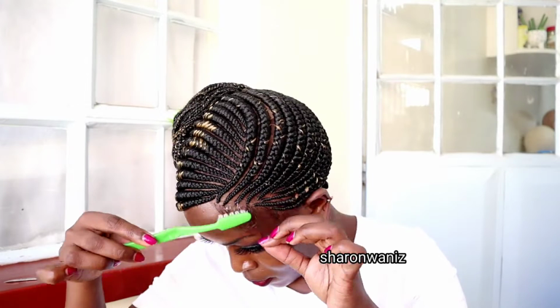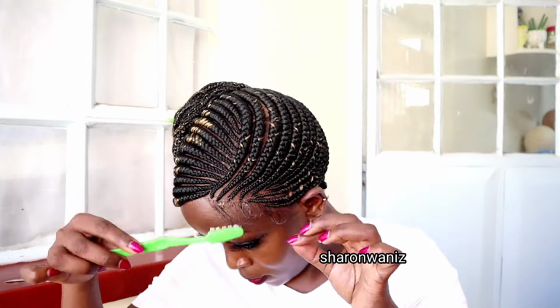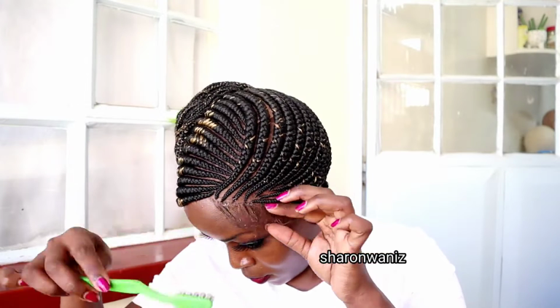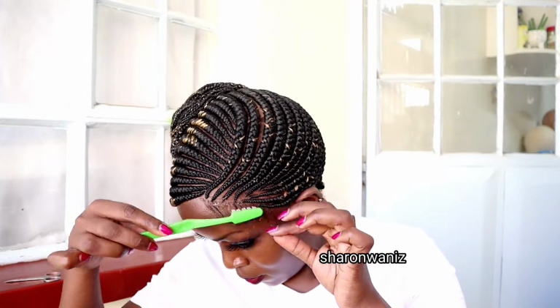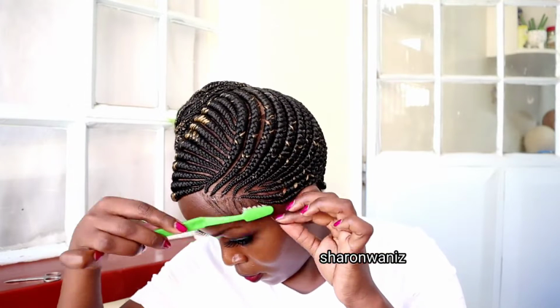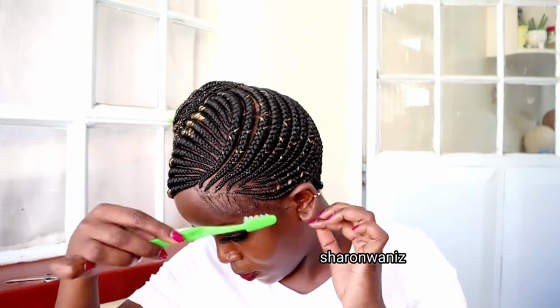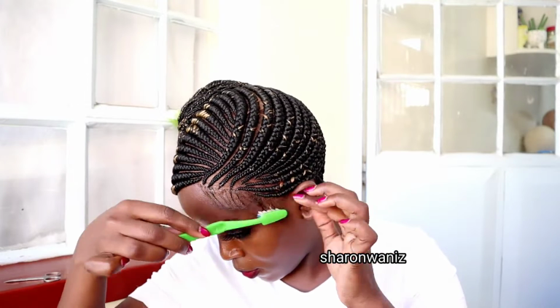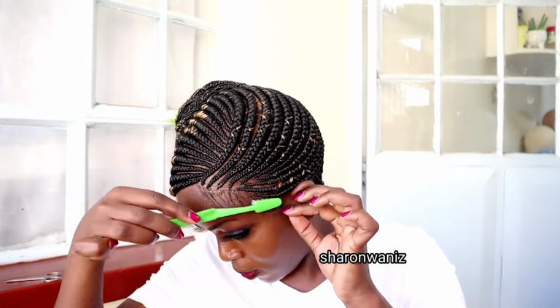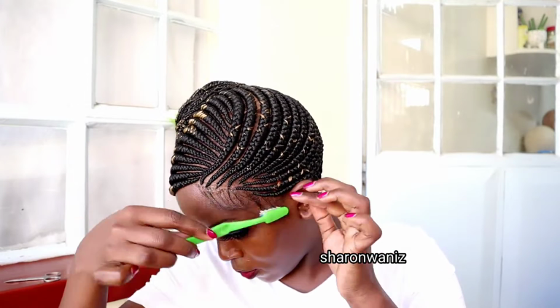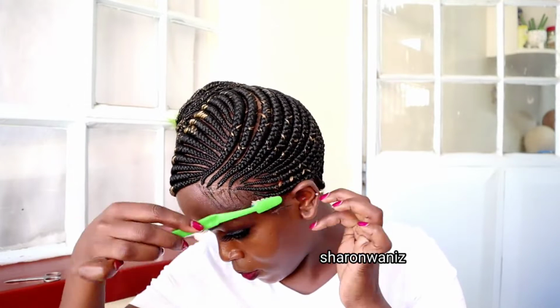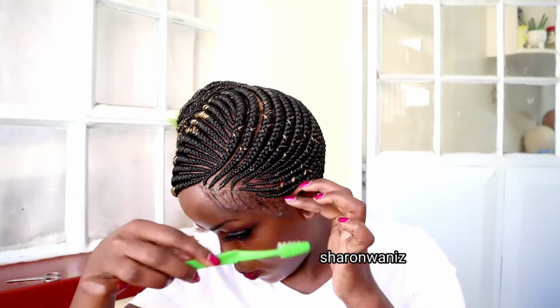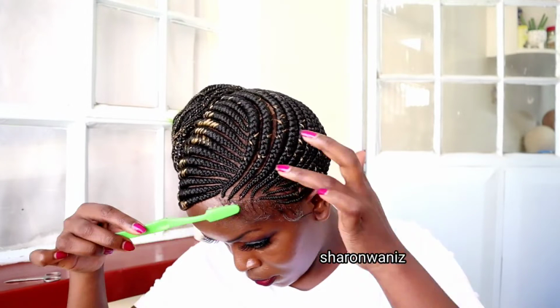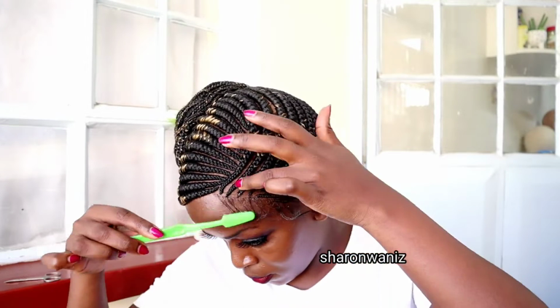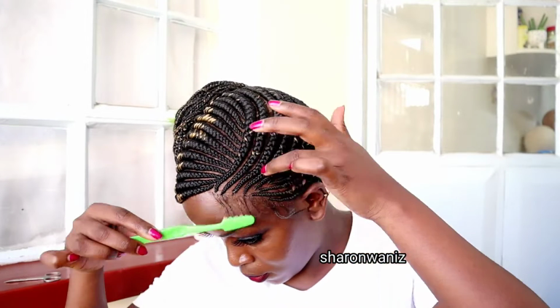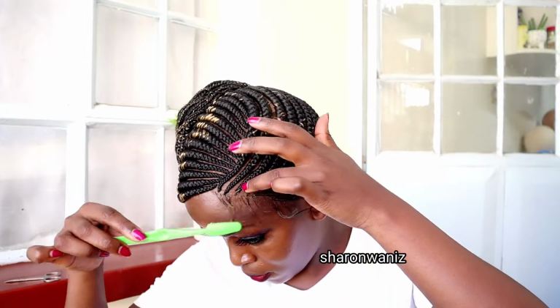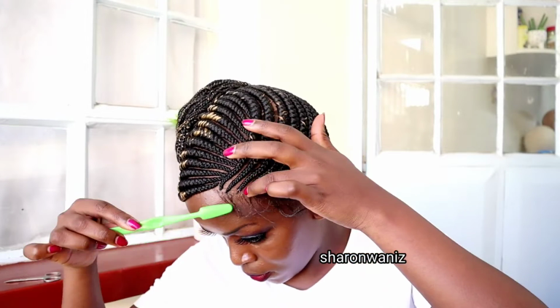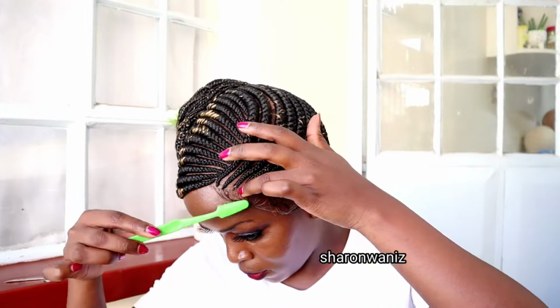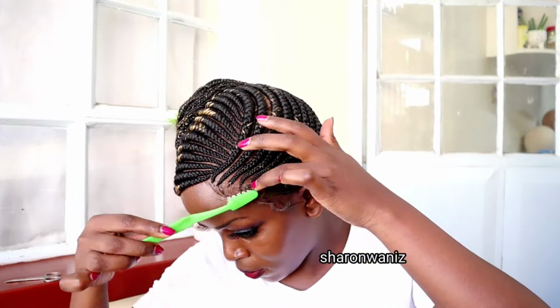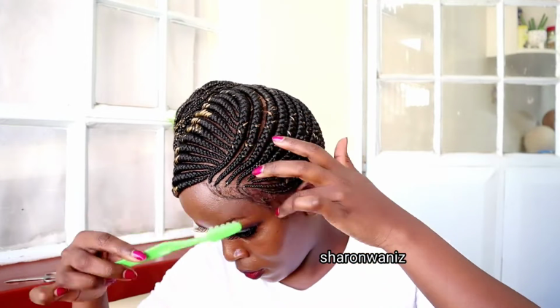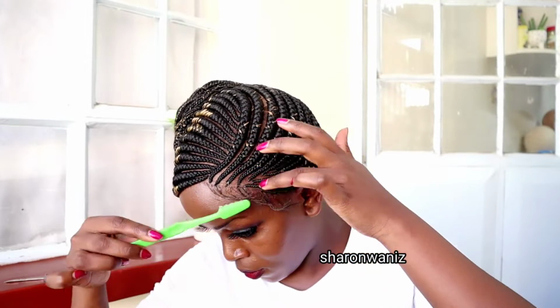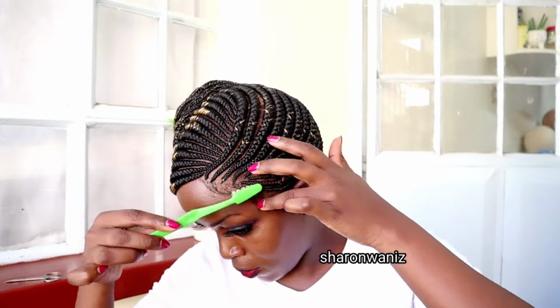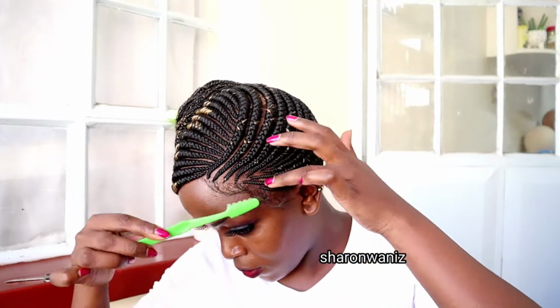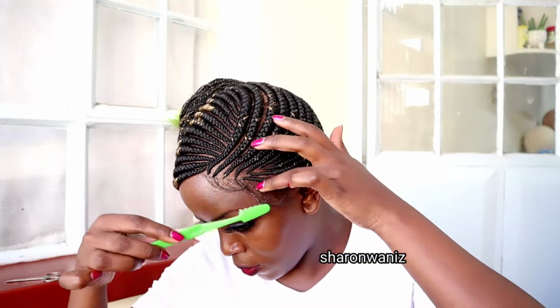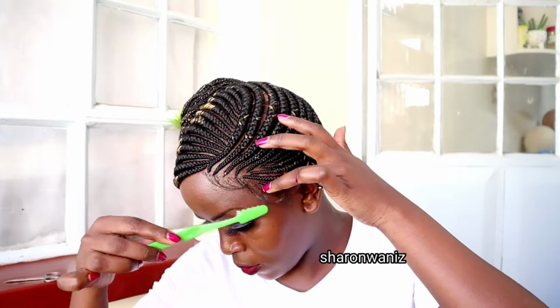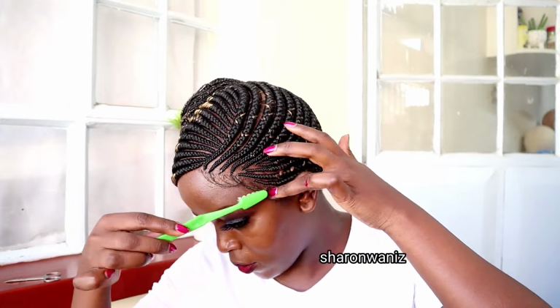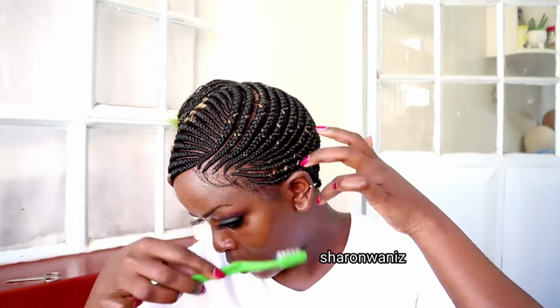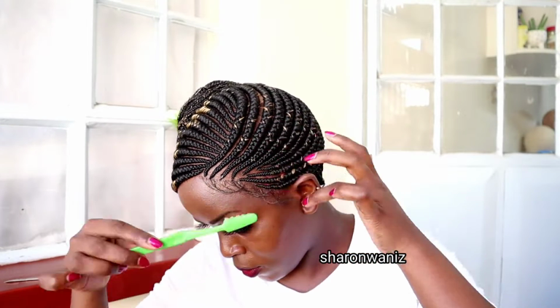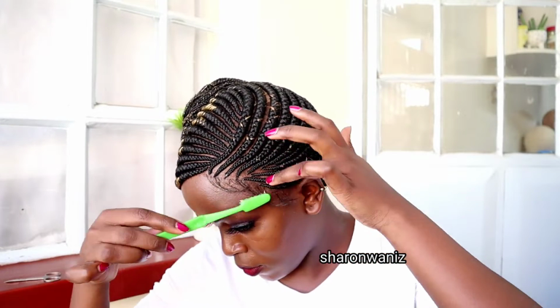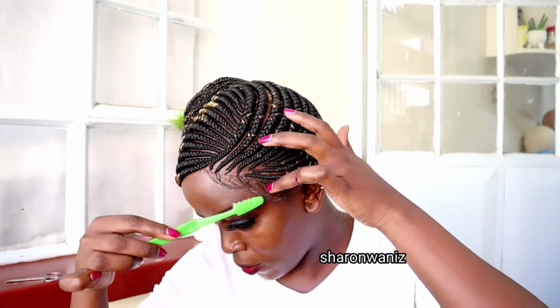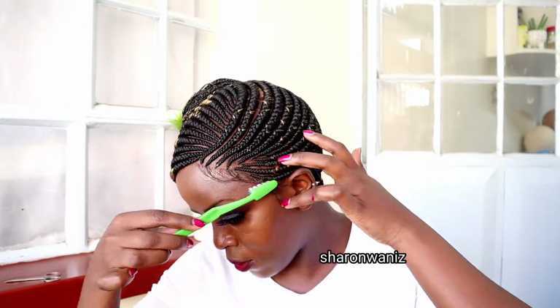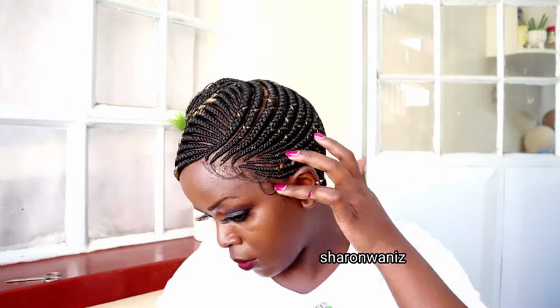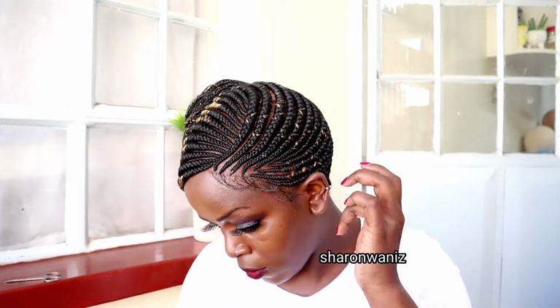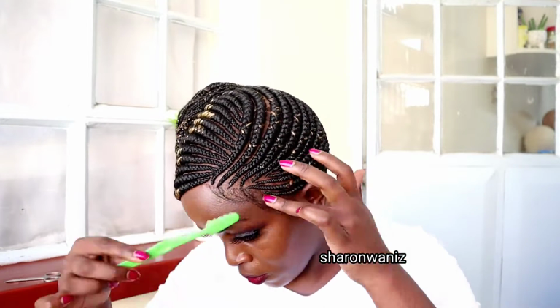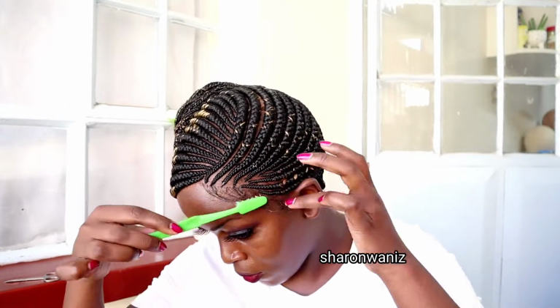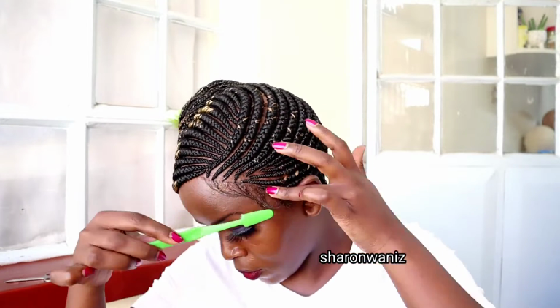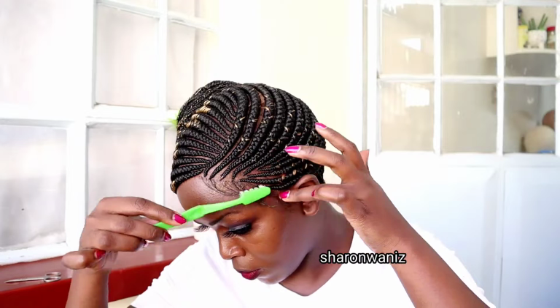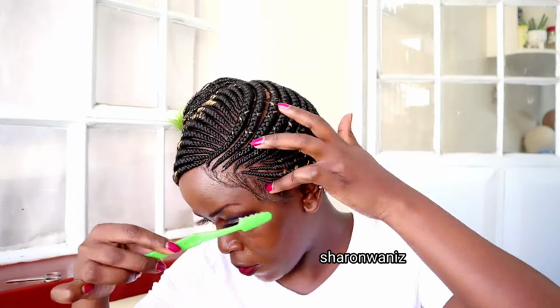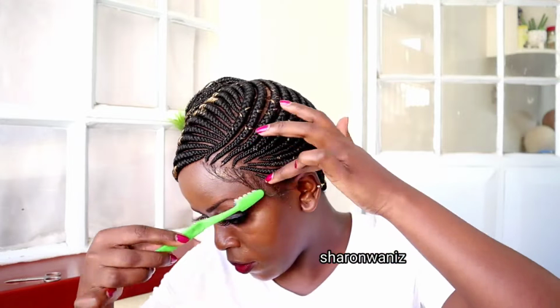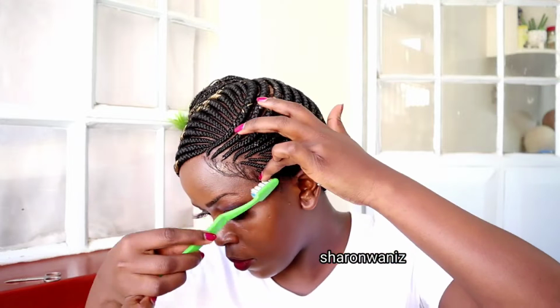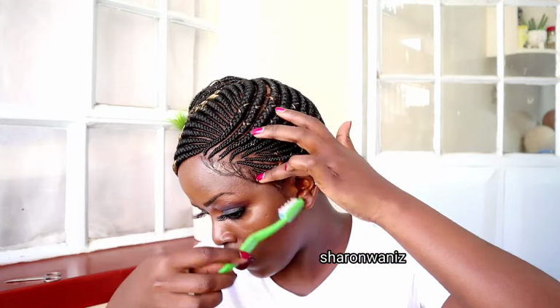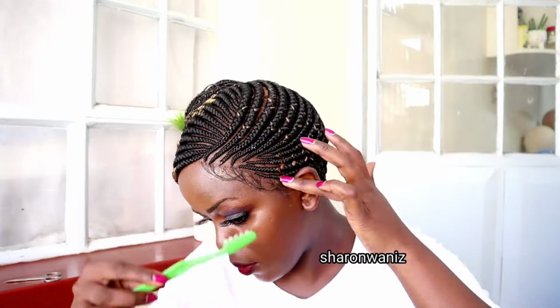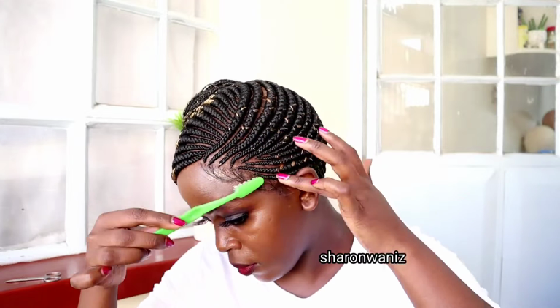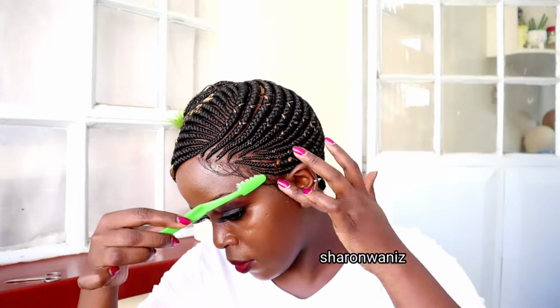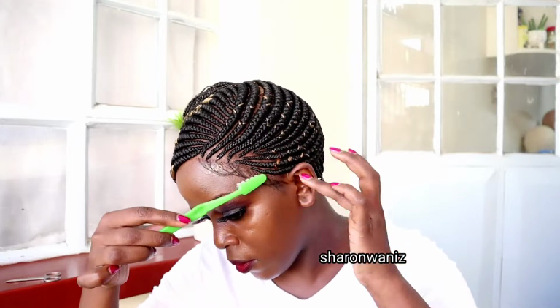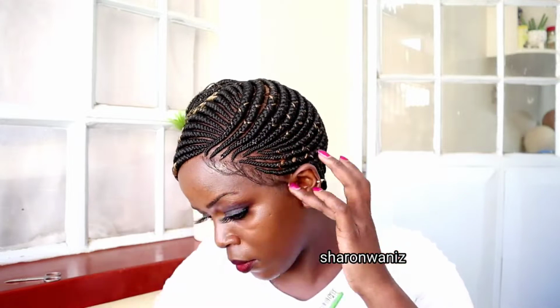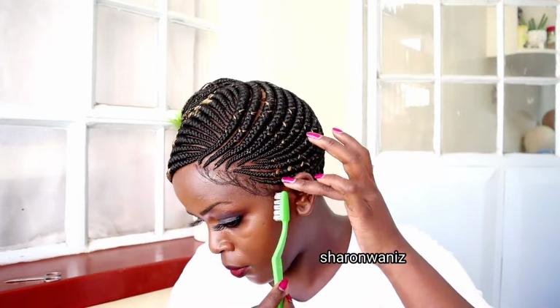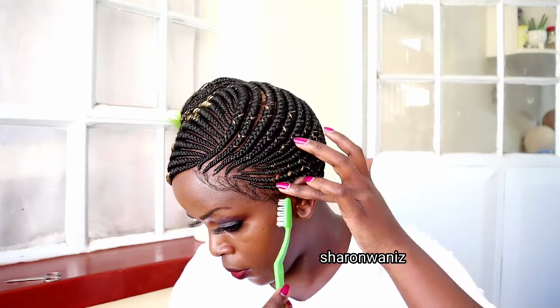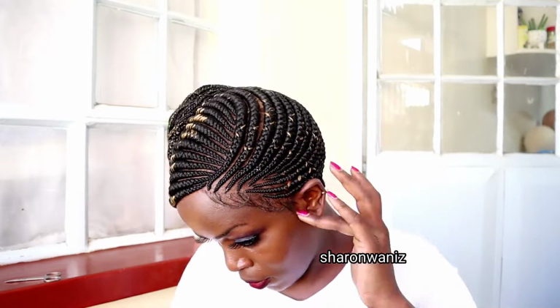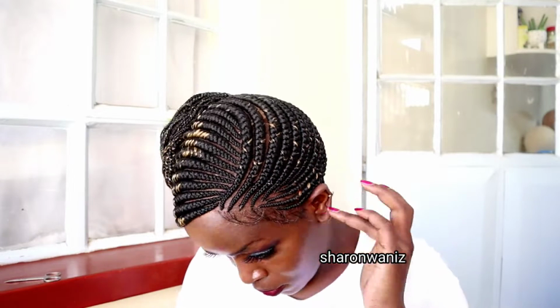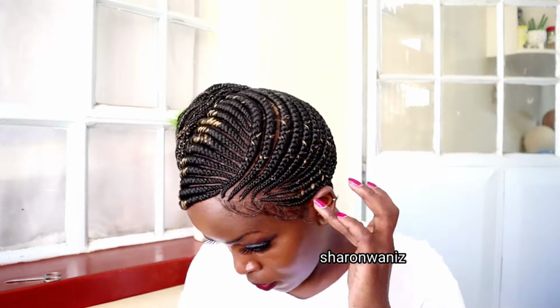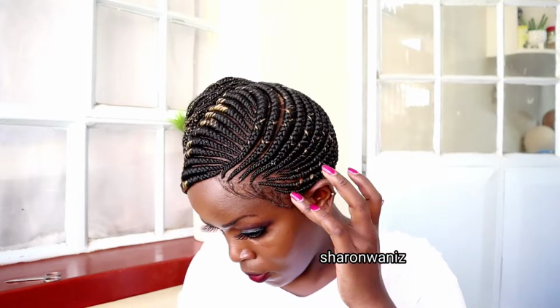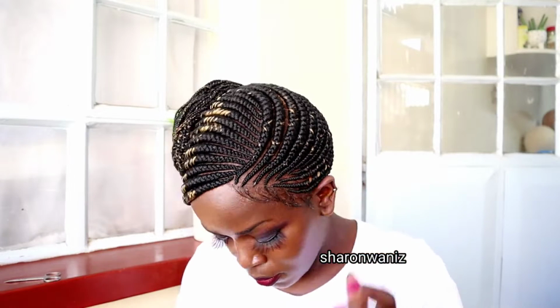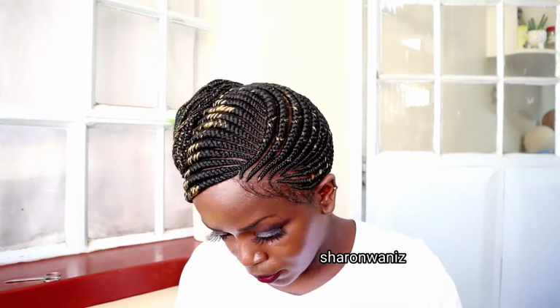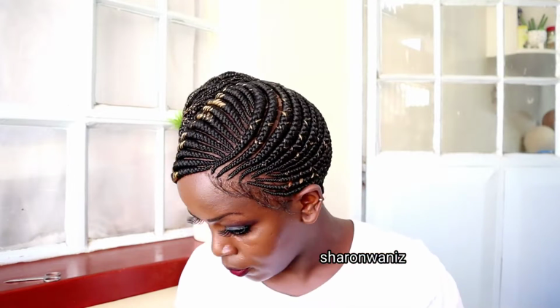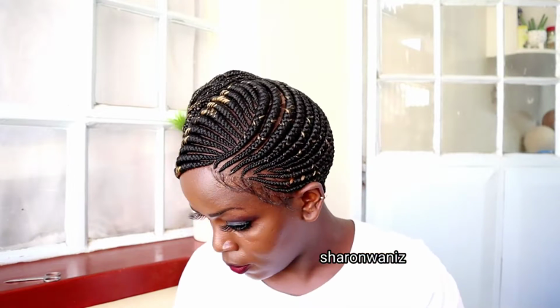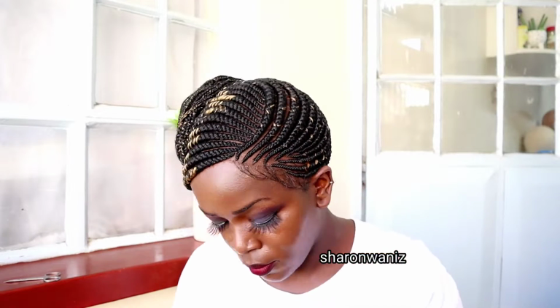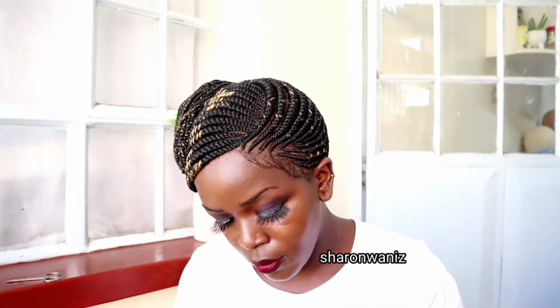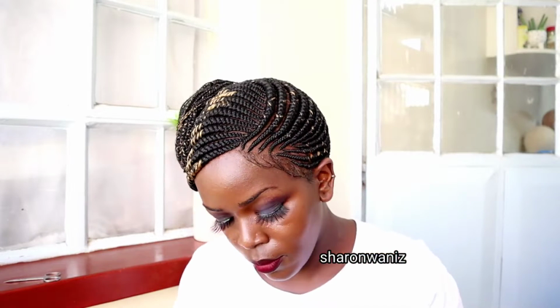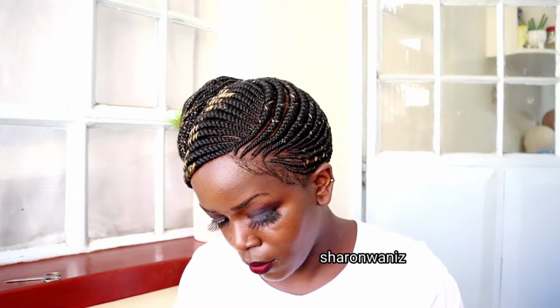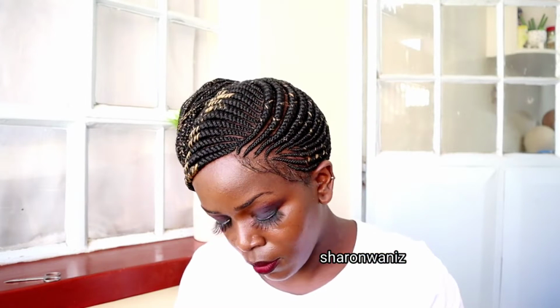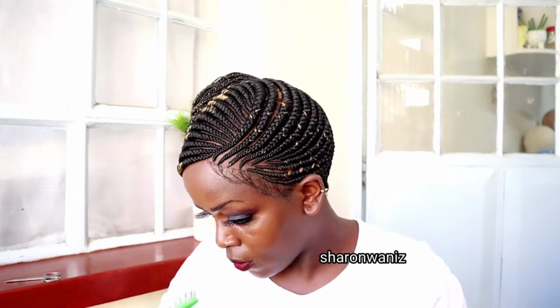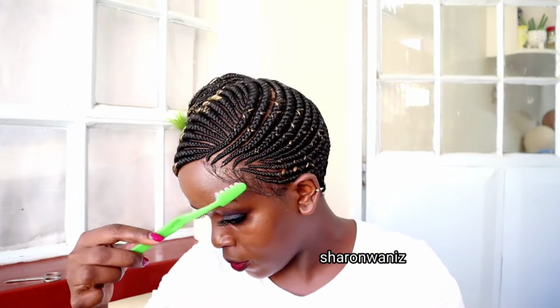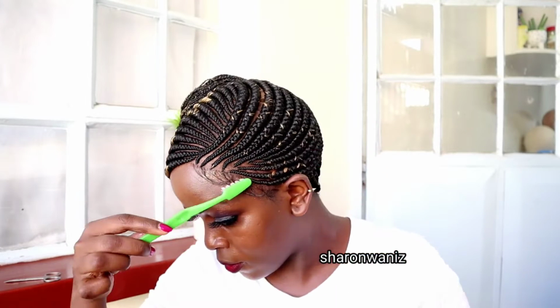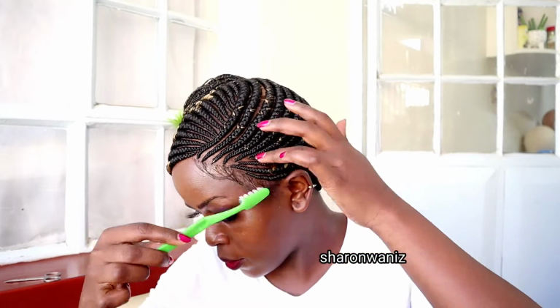This is how it looks. I'm going to apply baby hair on the sides — I always use my toothbrush to do the baby hair. Comment down below if you love this style.